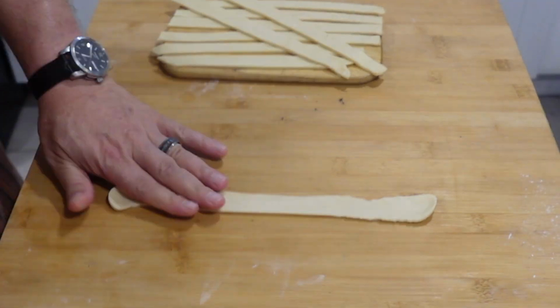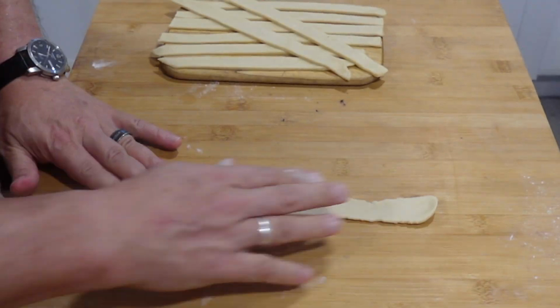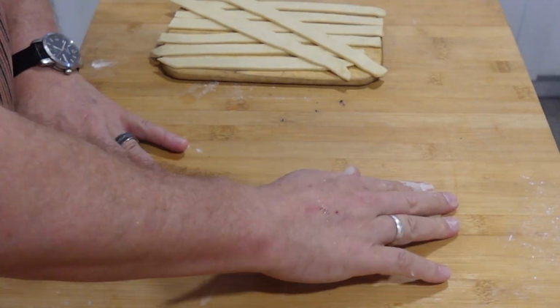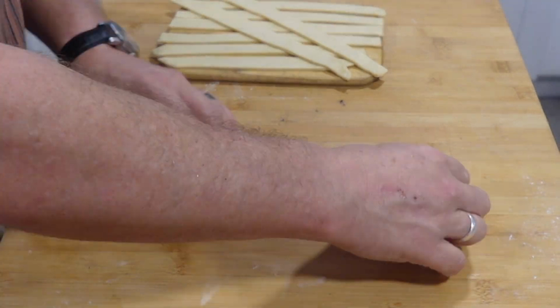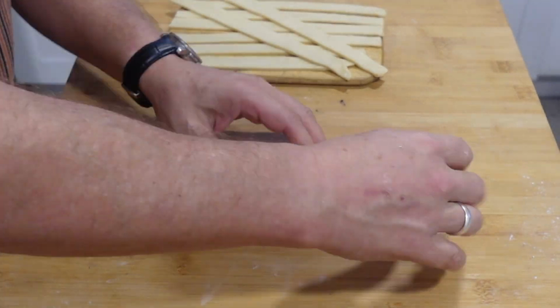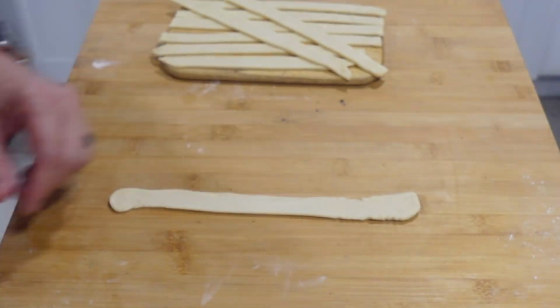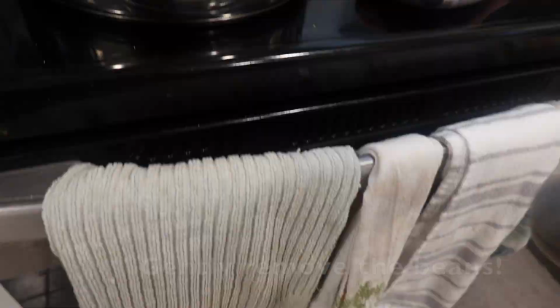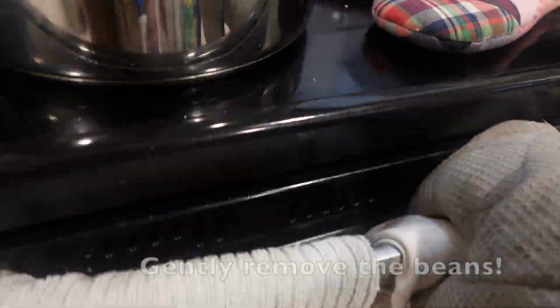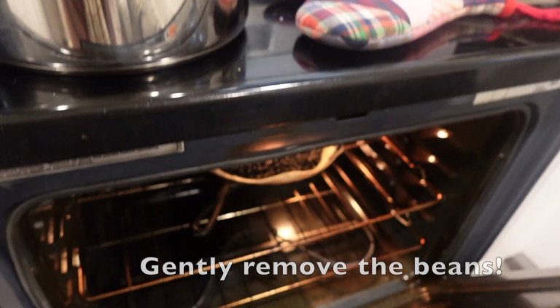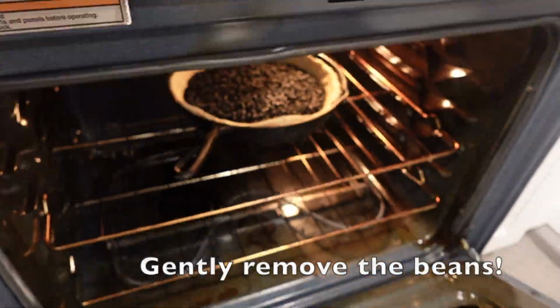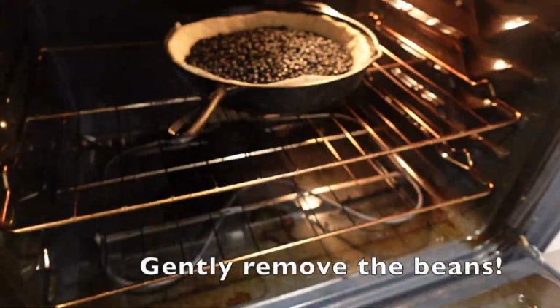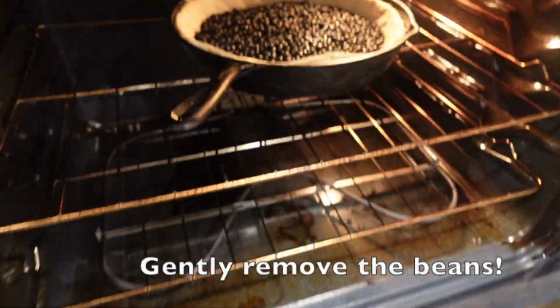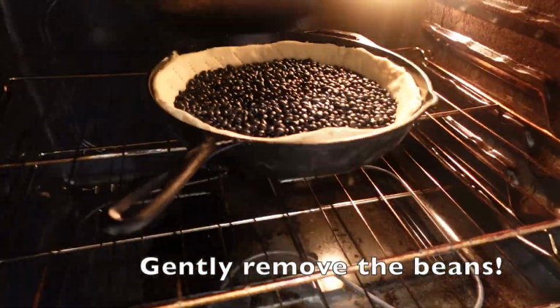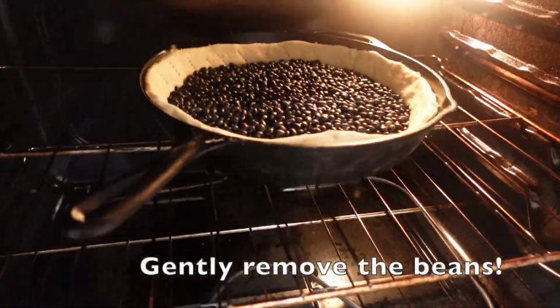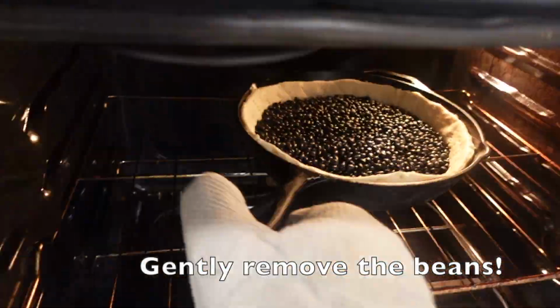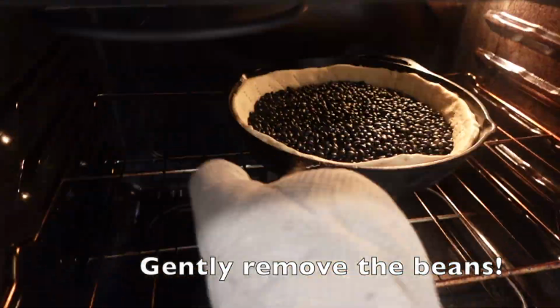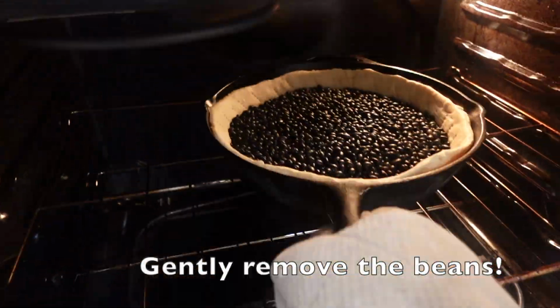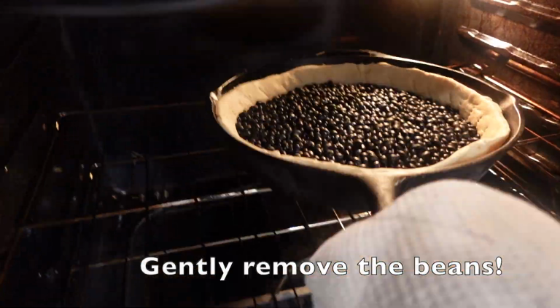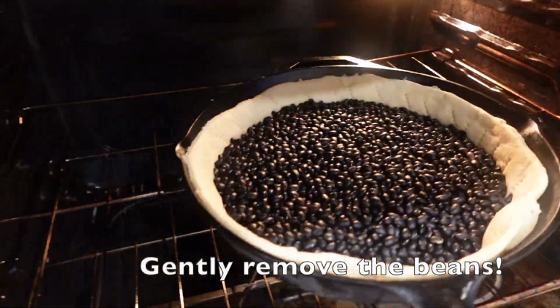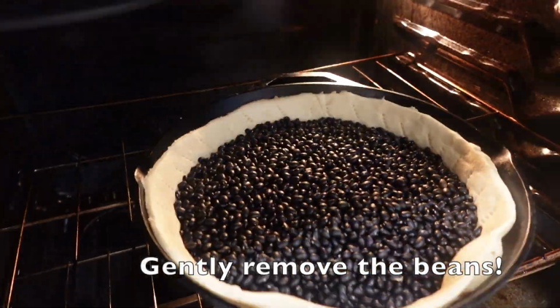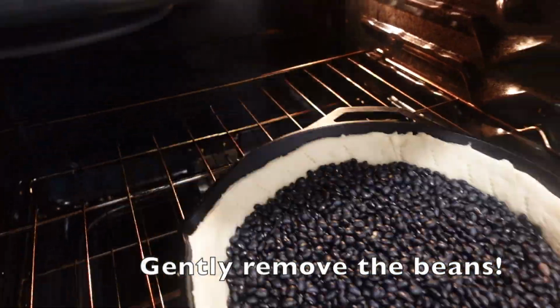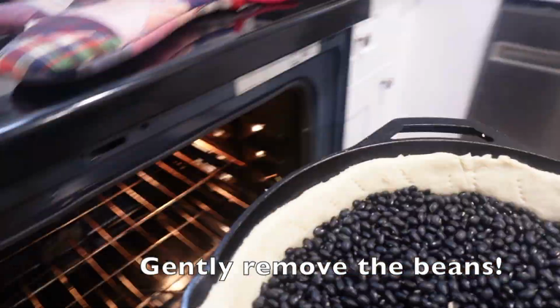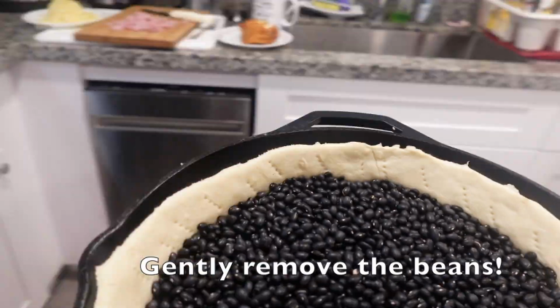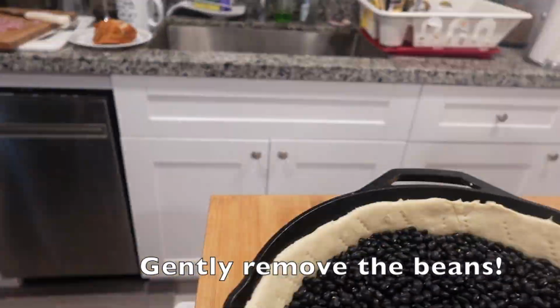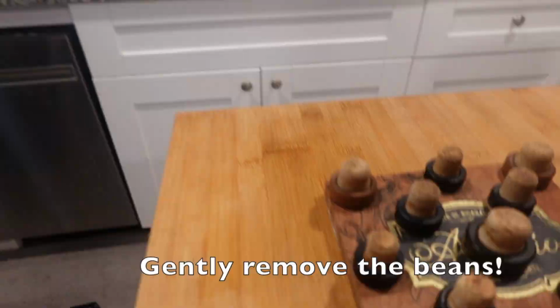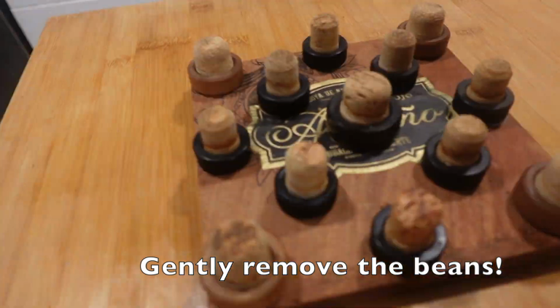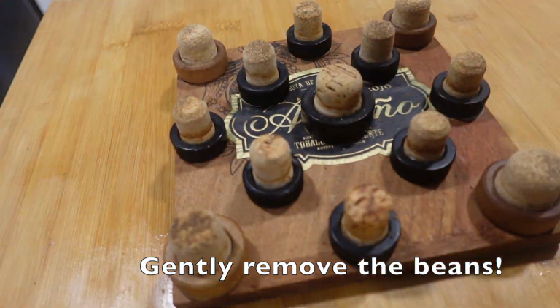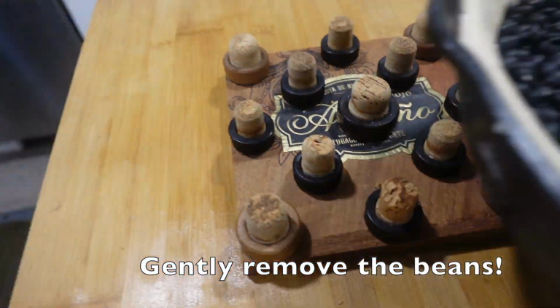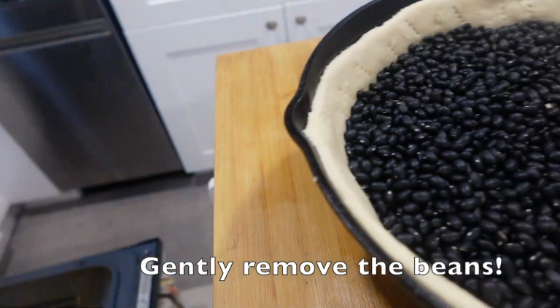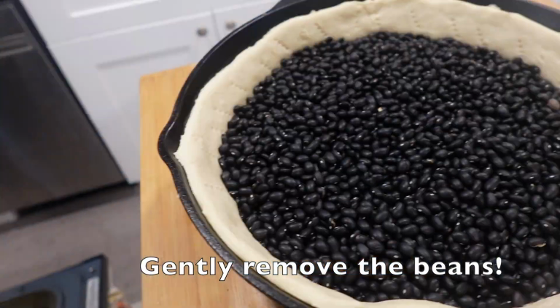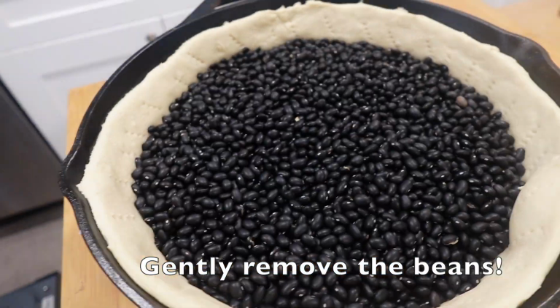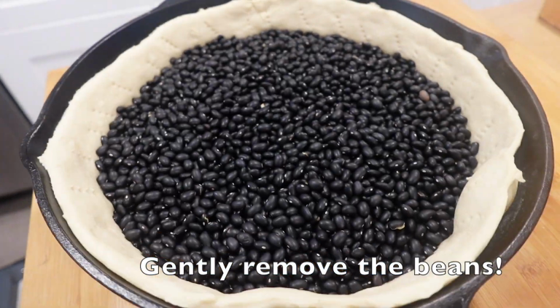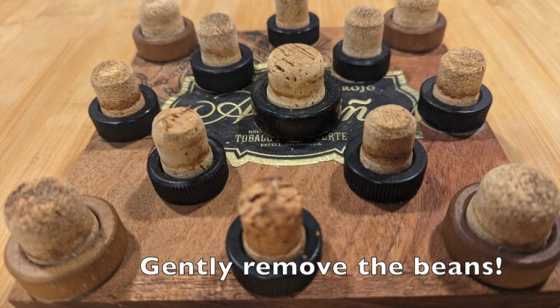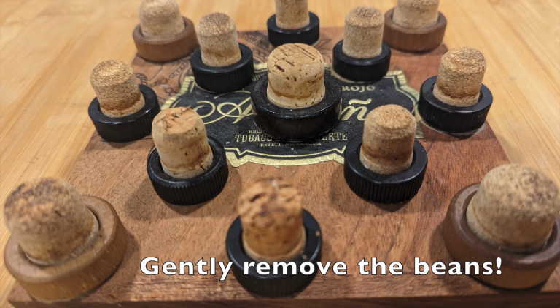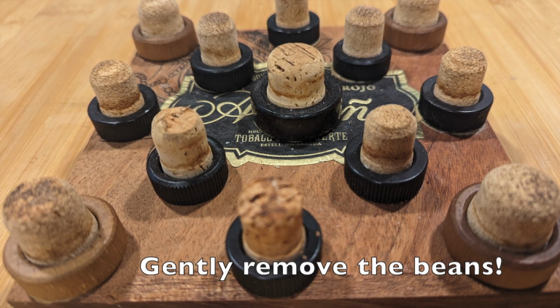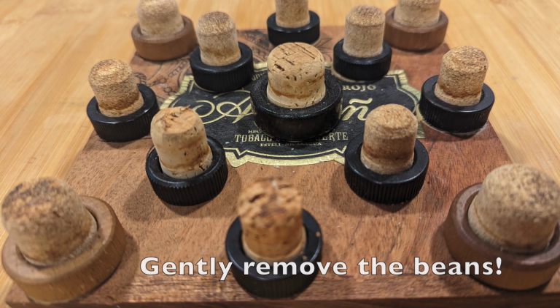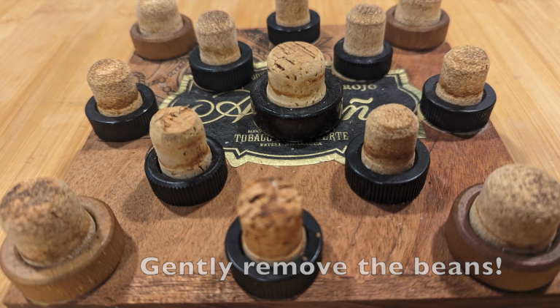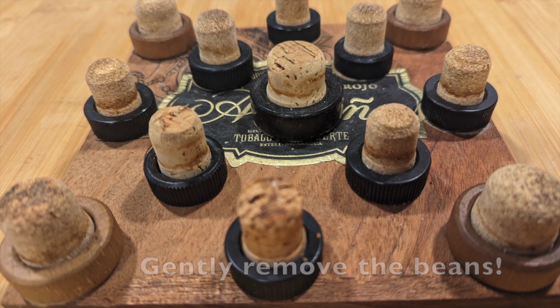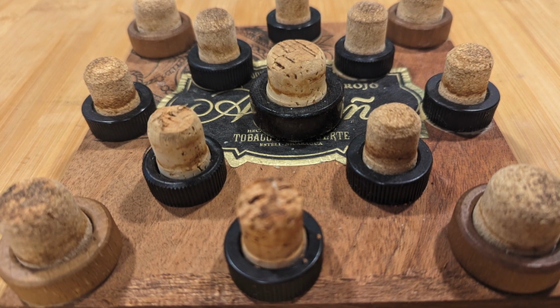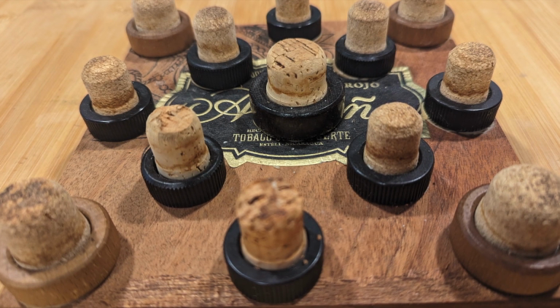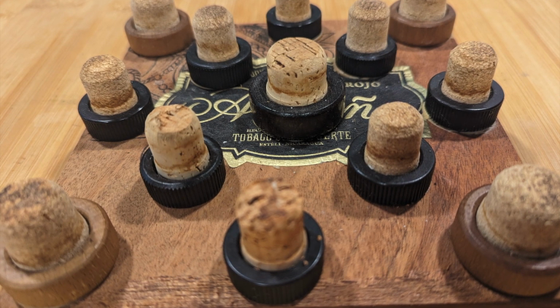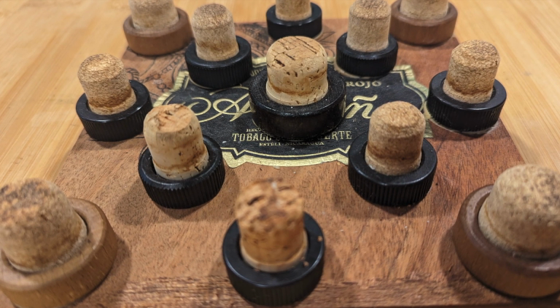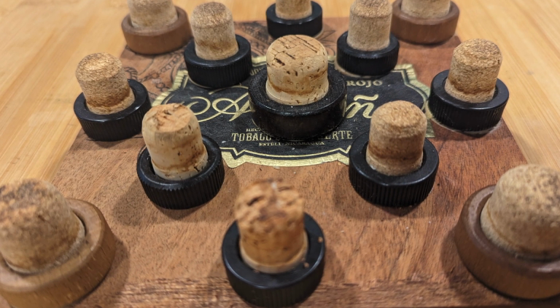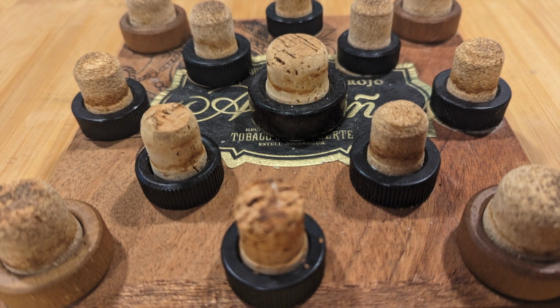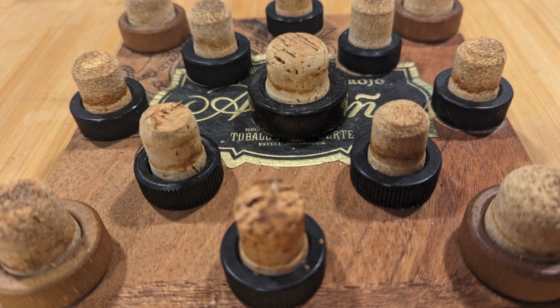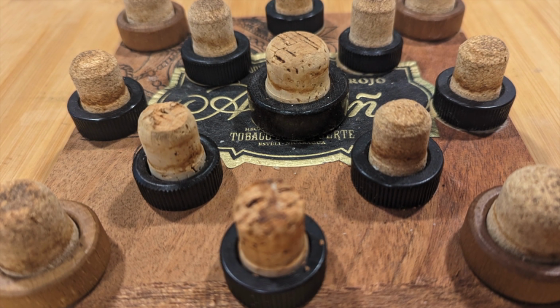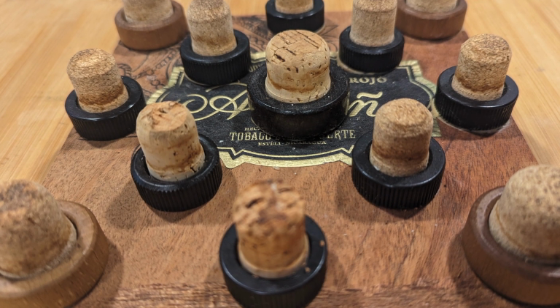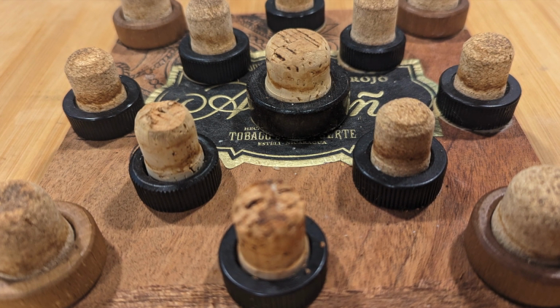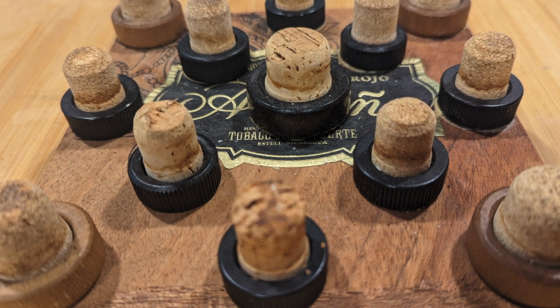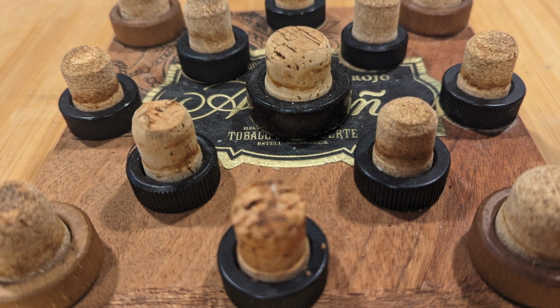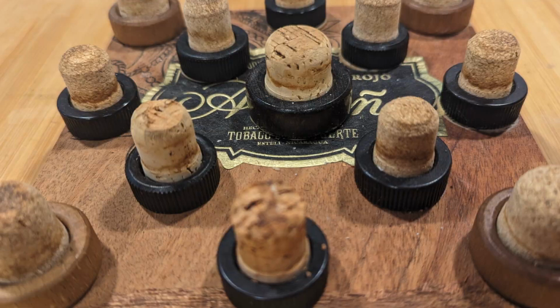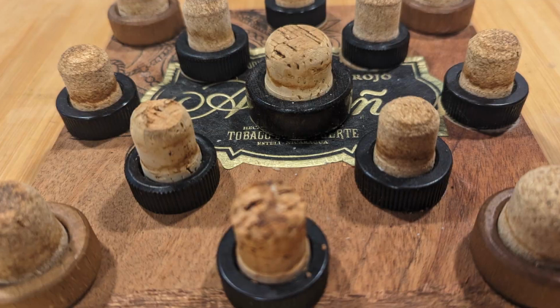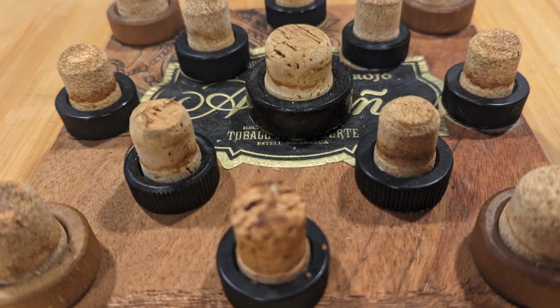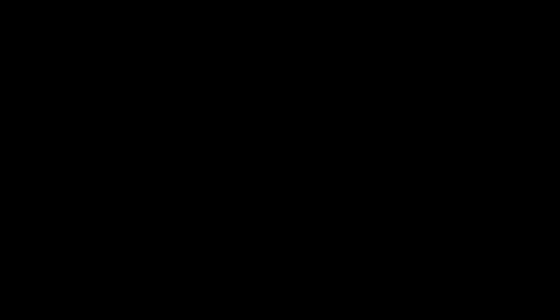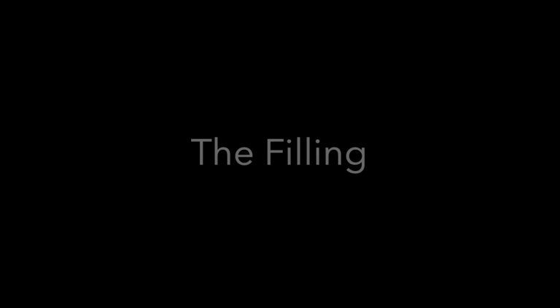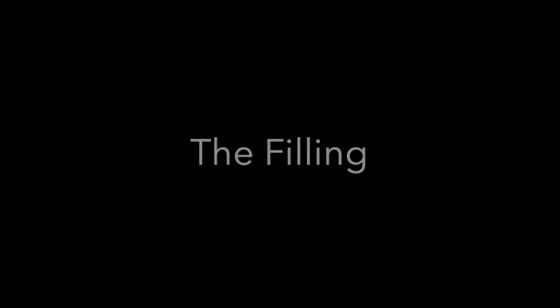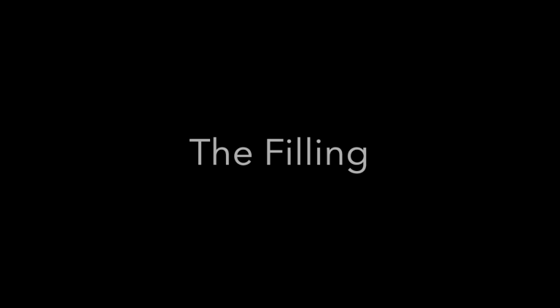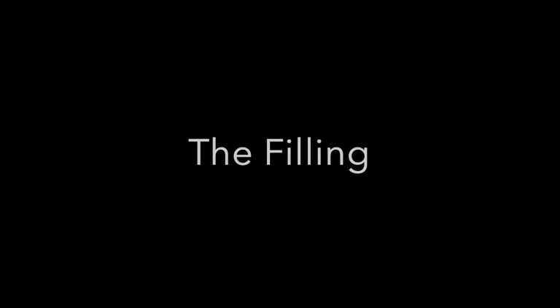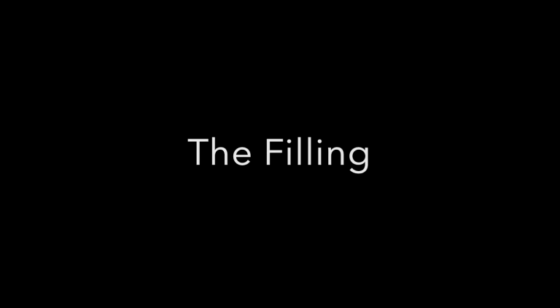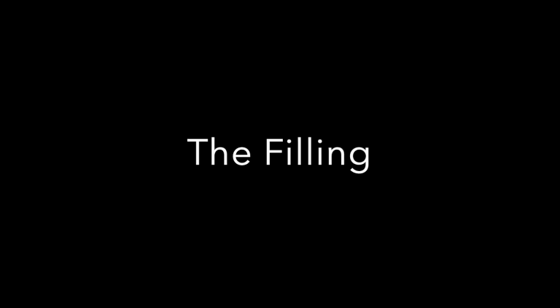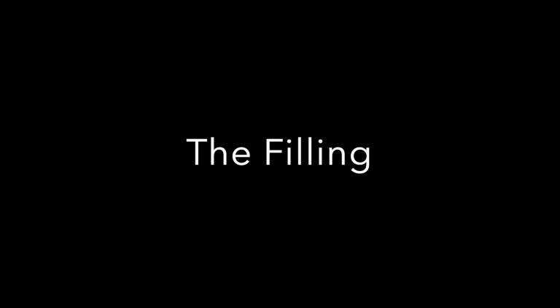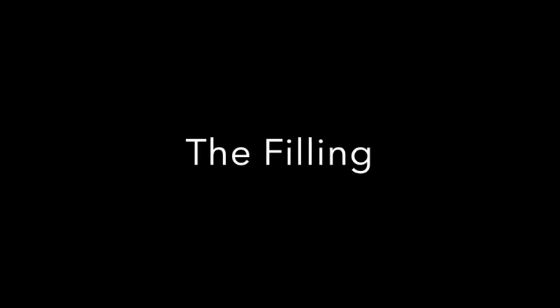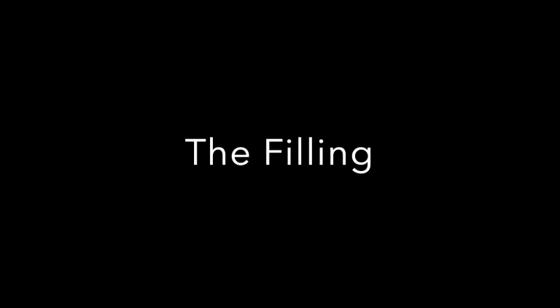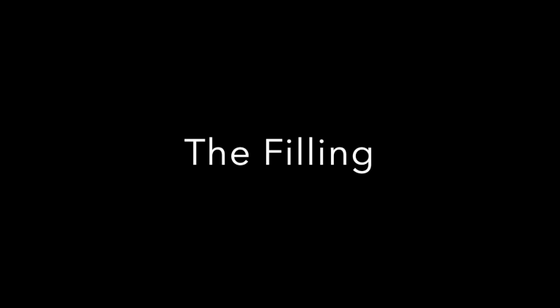Cut the excess dough into strips for the lattice. I made this hot pad out of used whiskey corks — works like a charm. Now let's work on the filling.